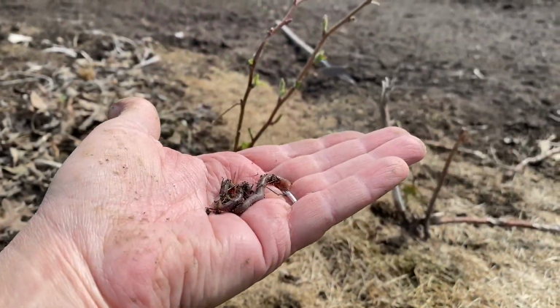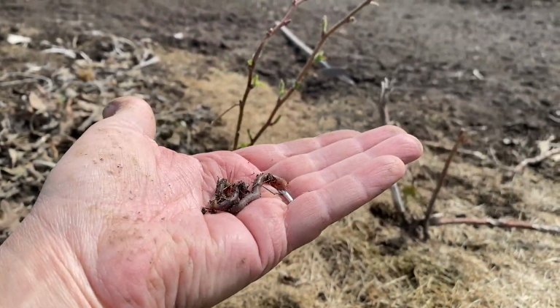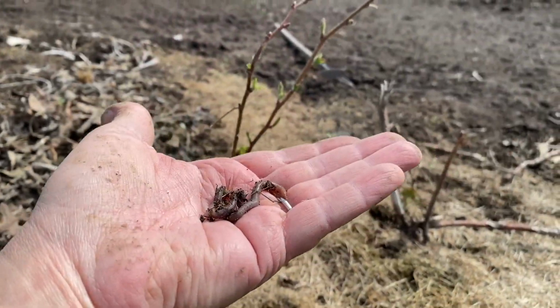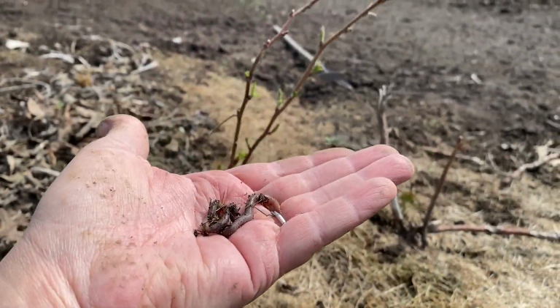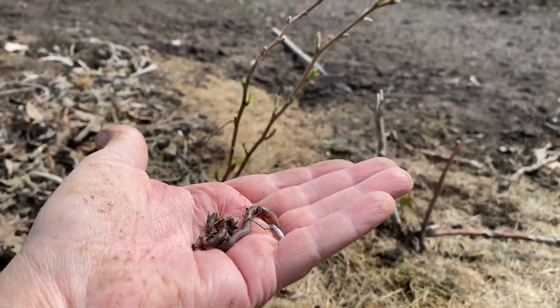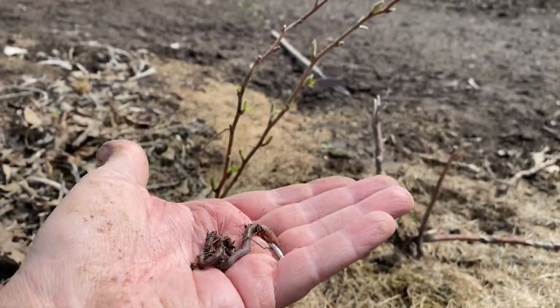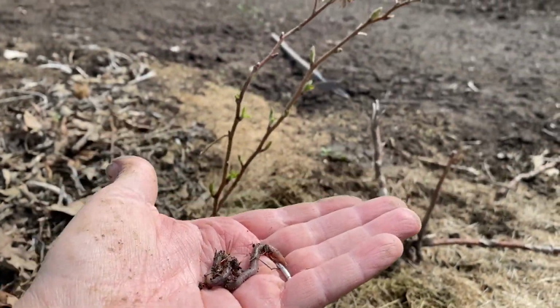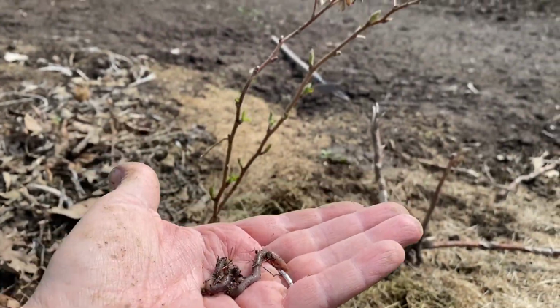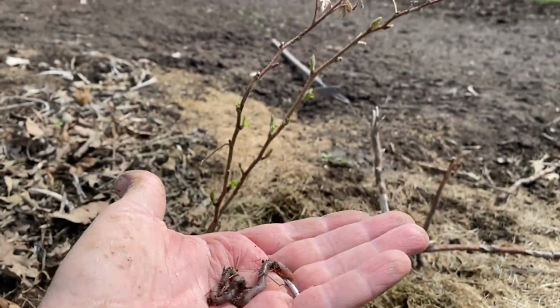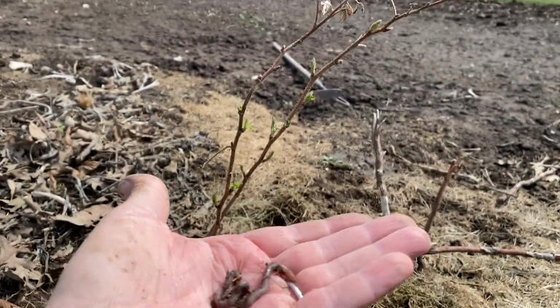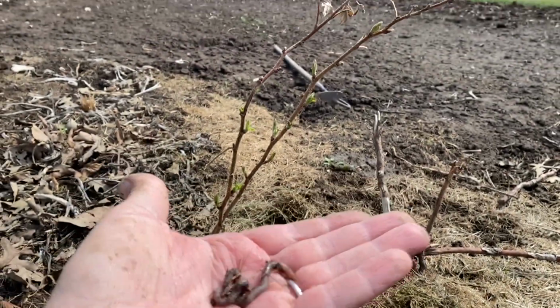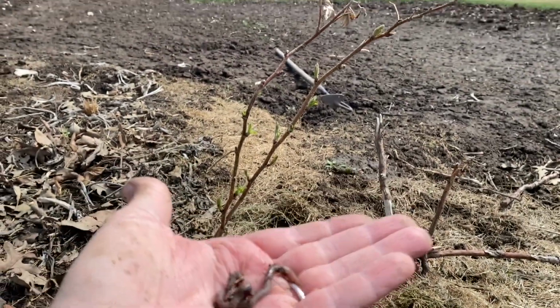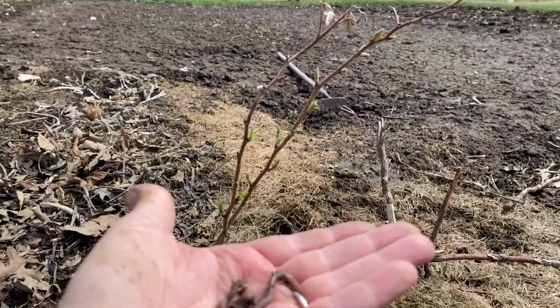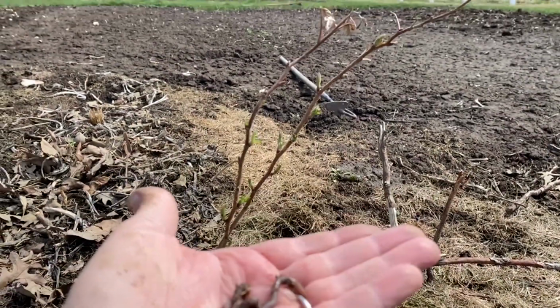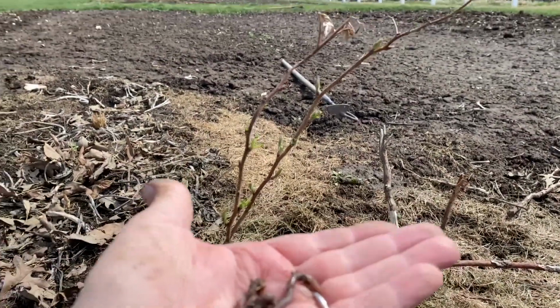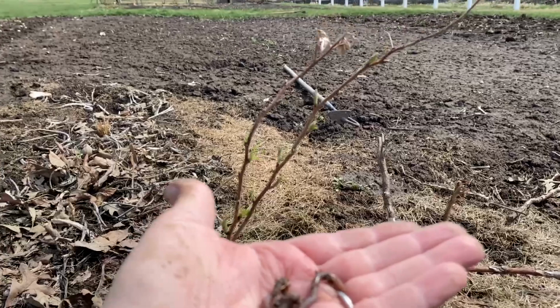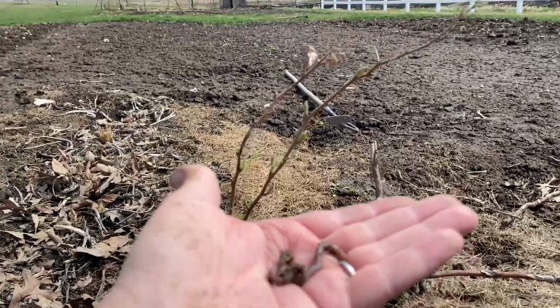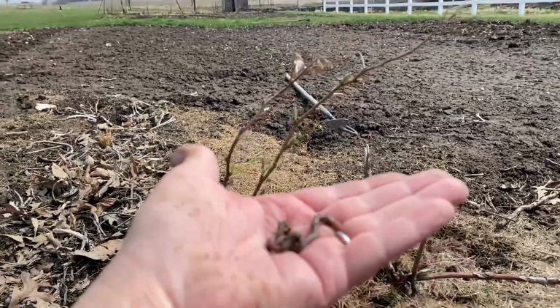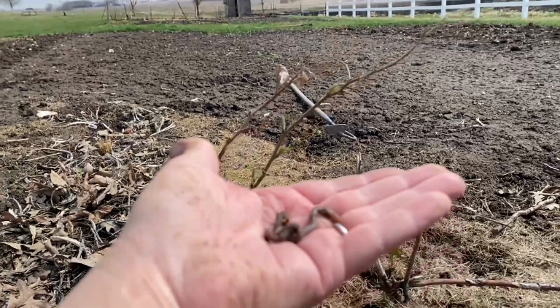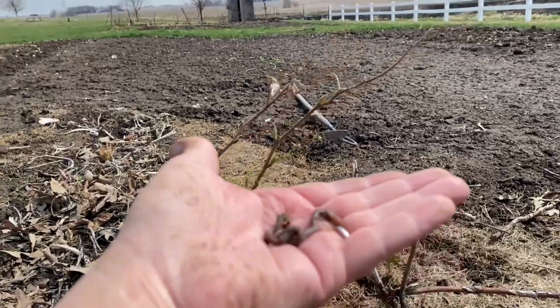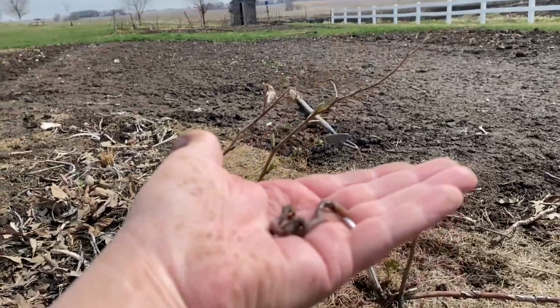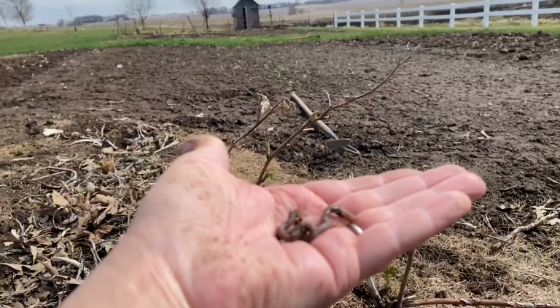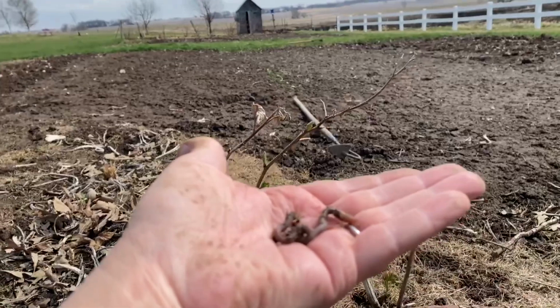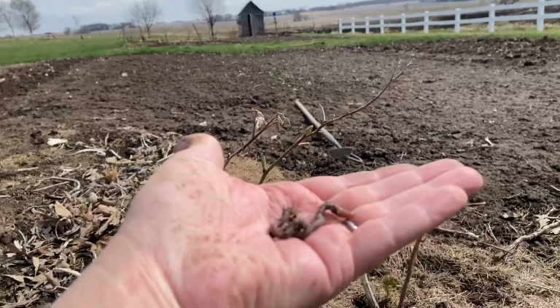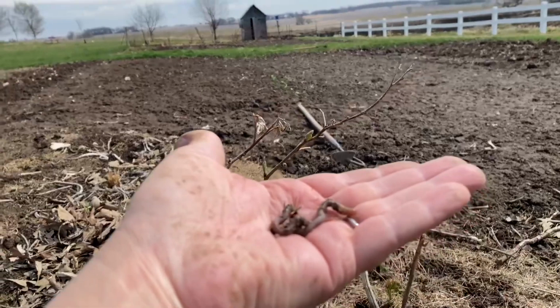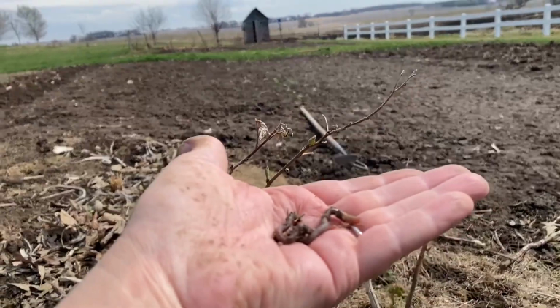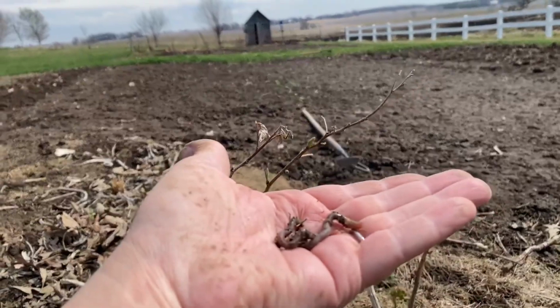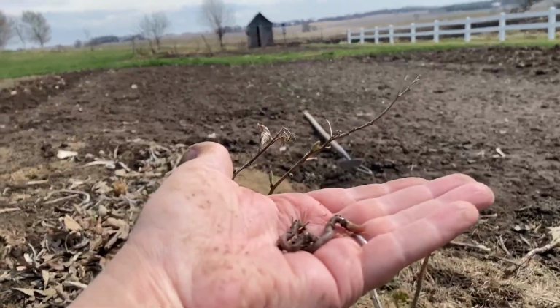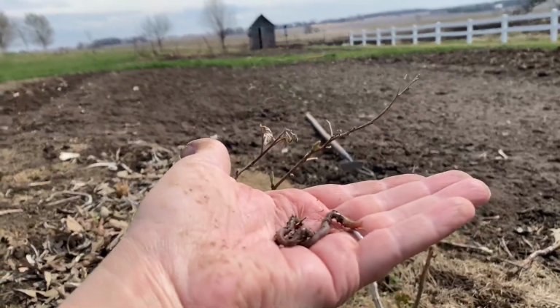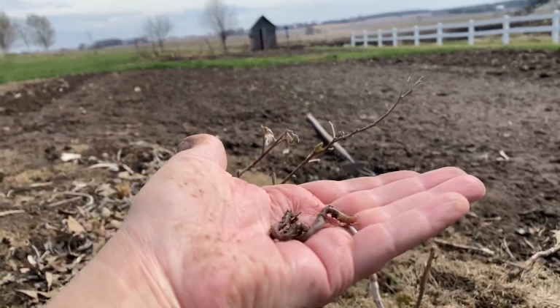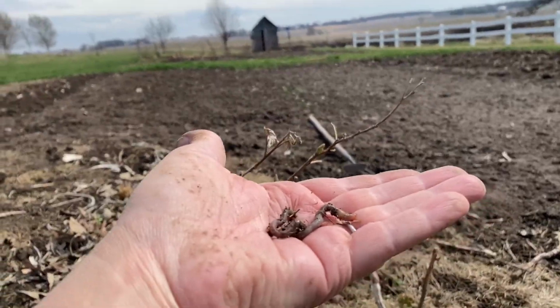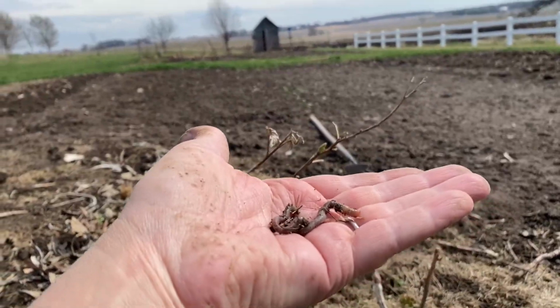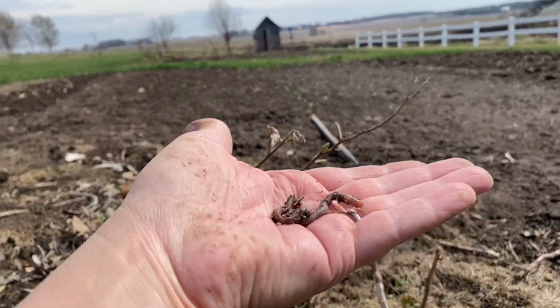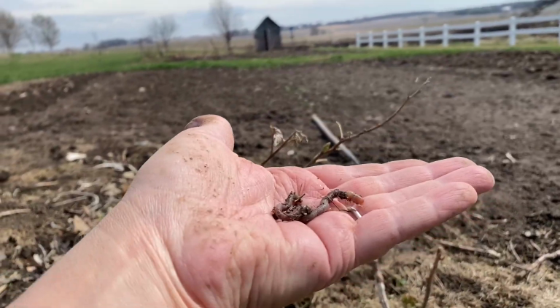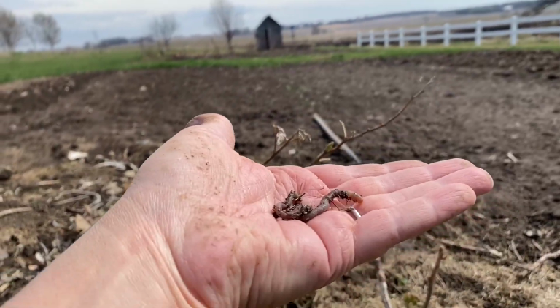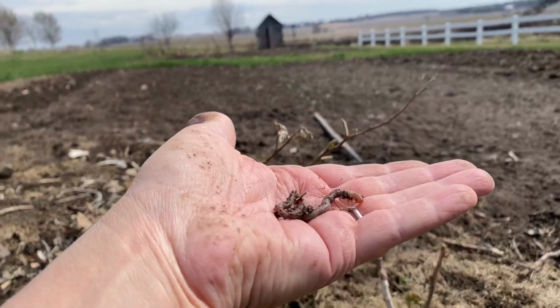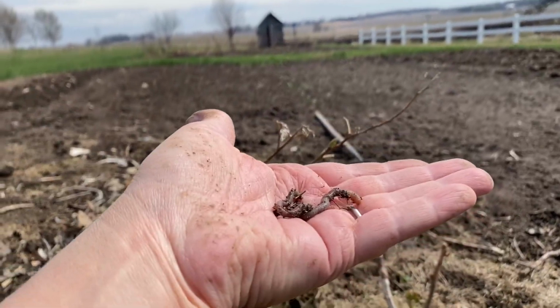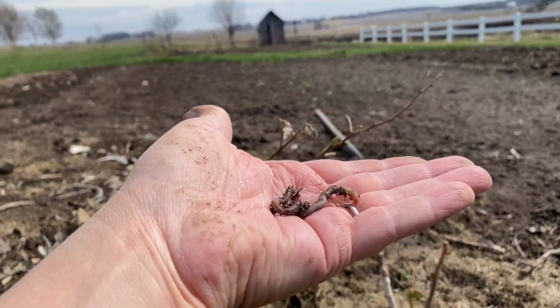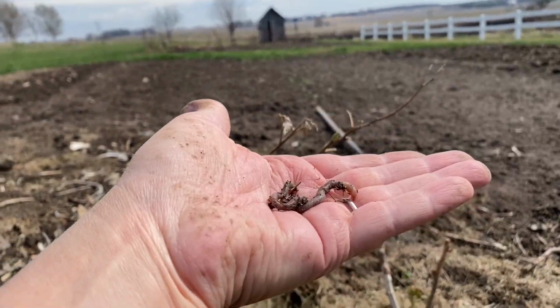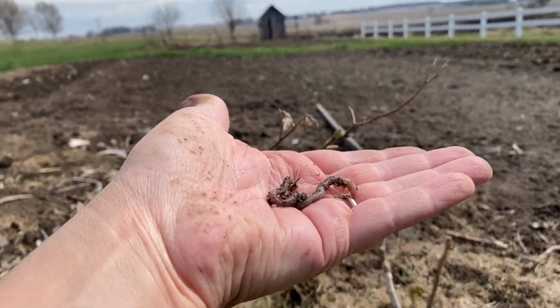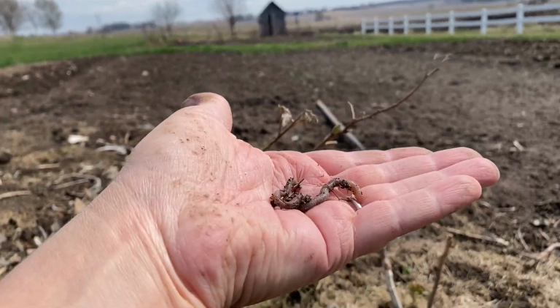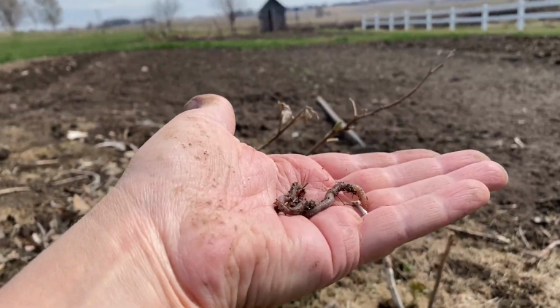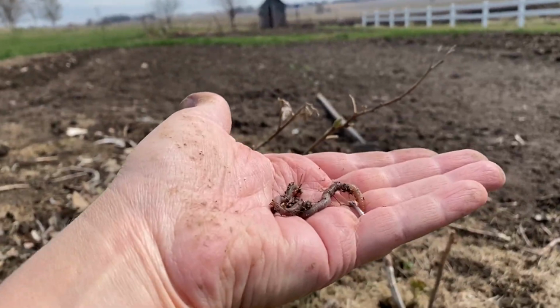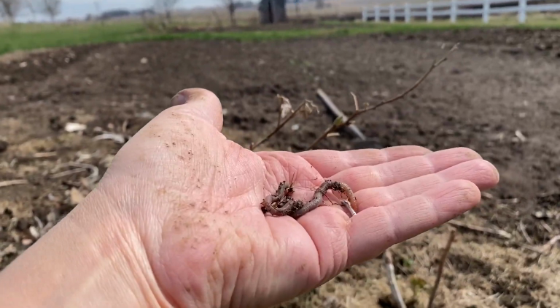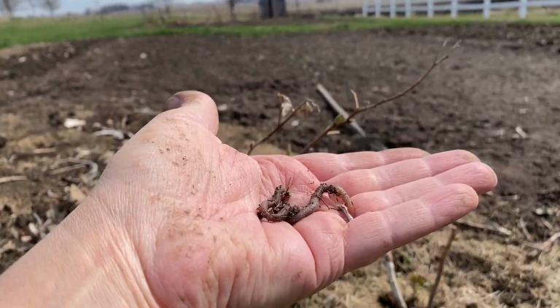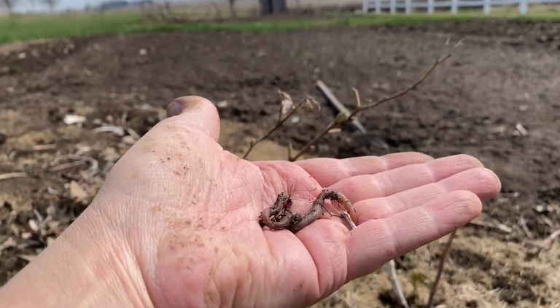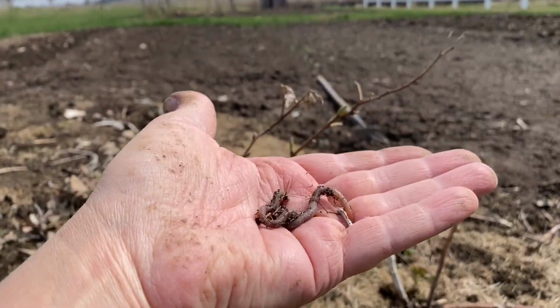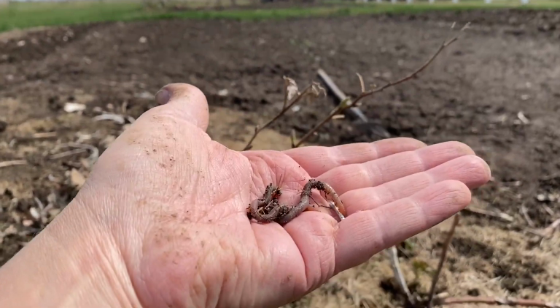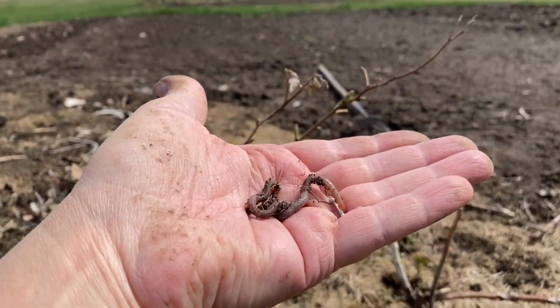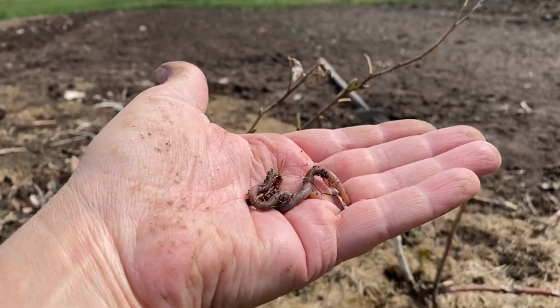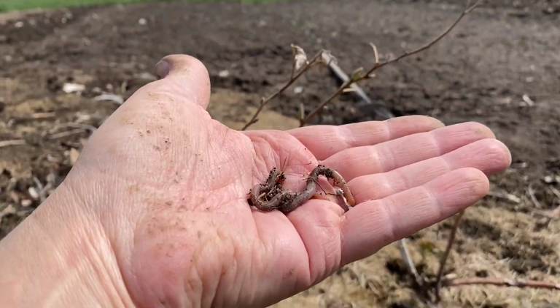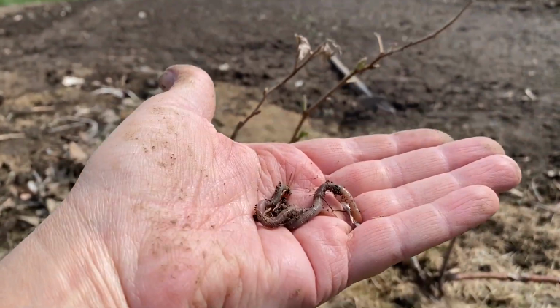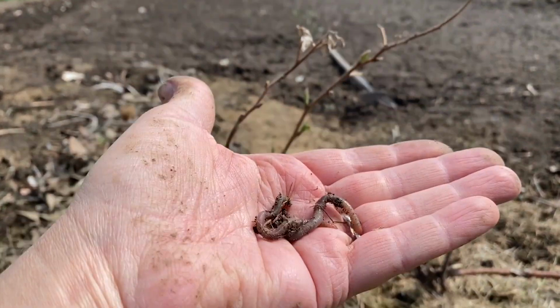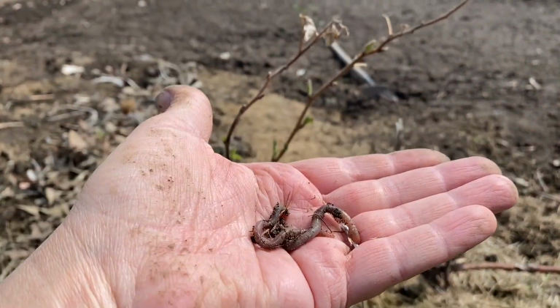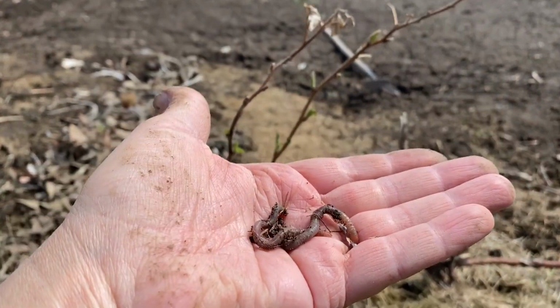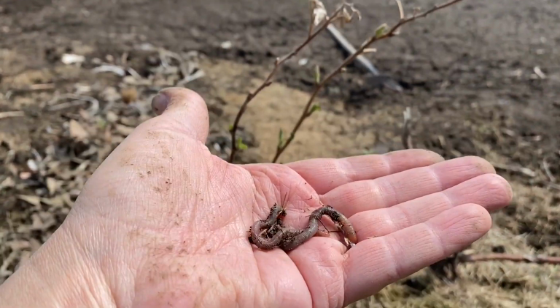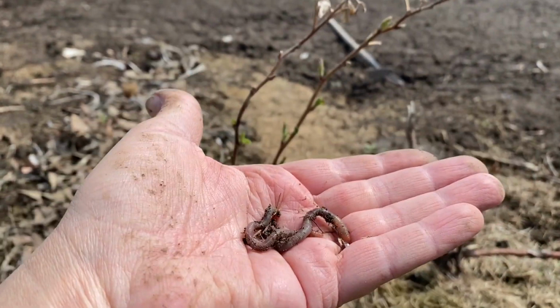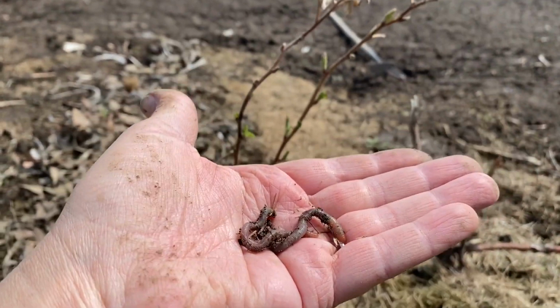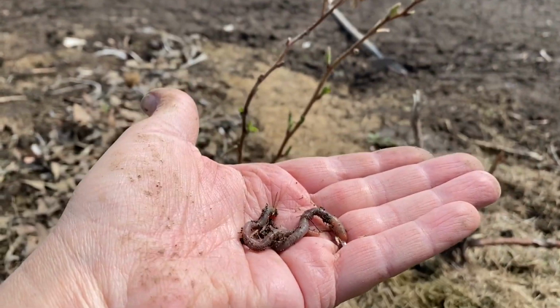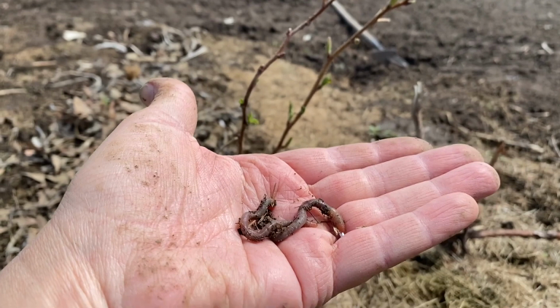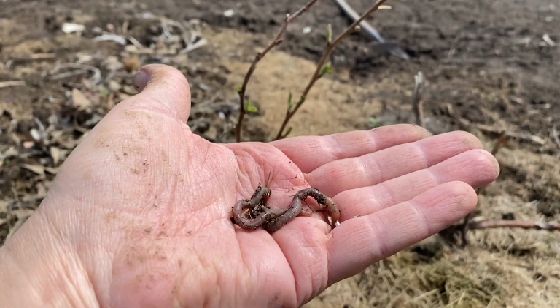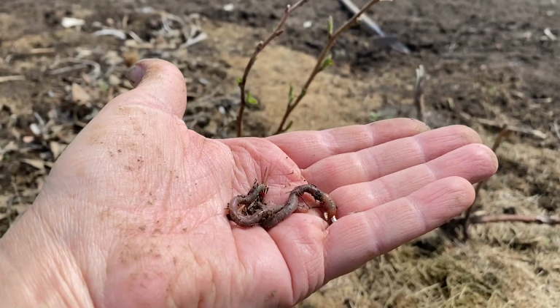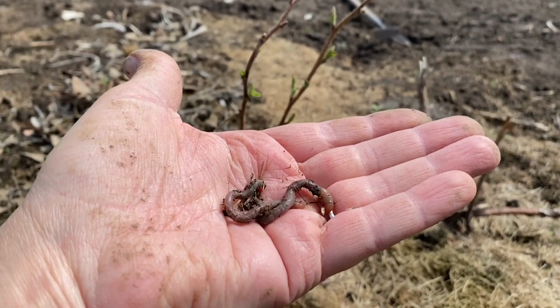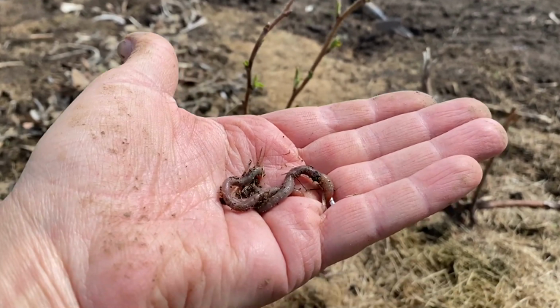Every gardener is happy when they find worms in their garden. The raspberries are leafing out too.